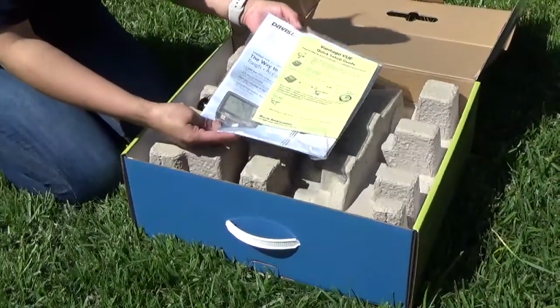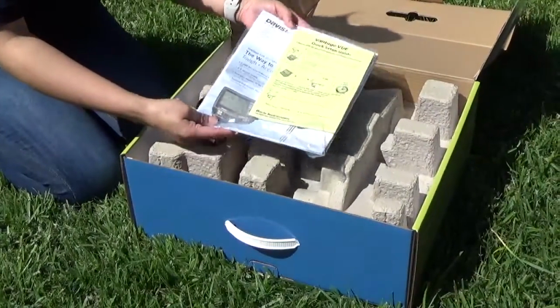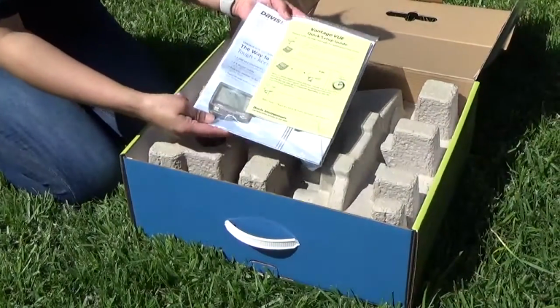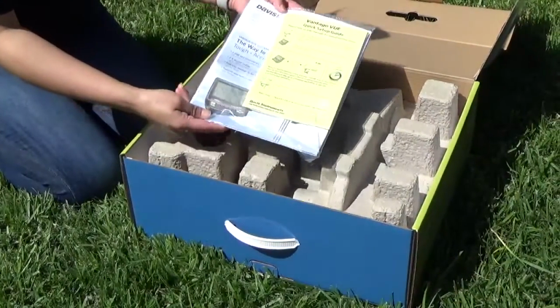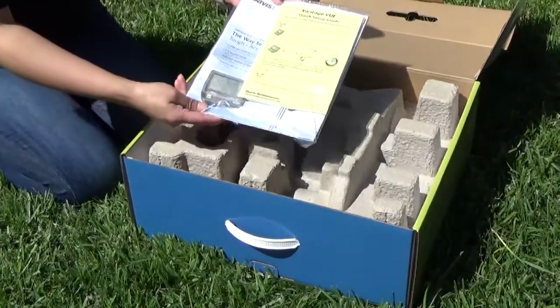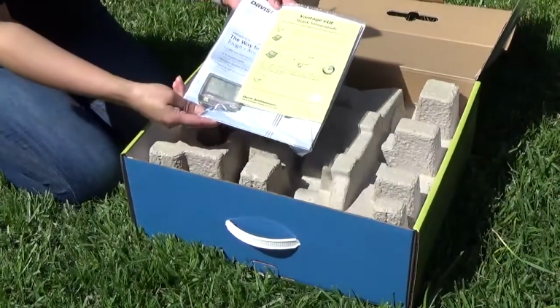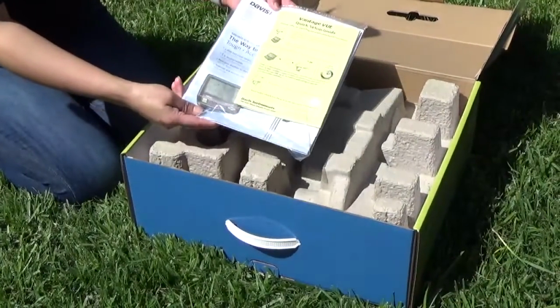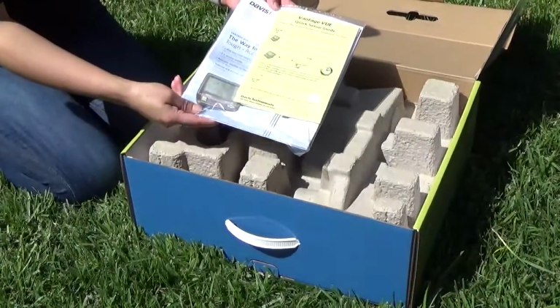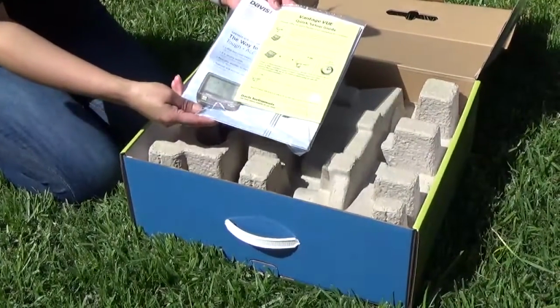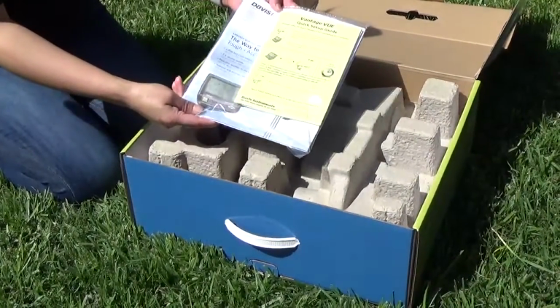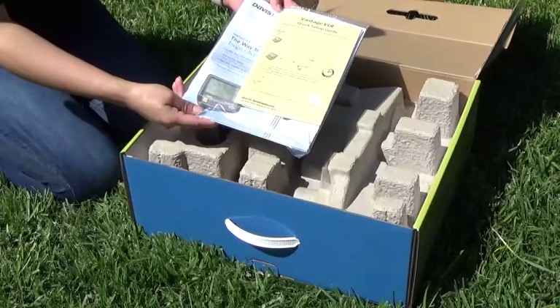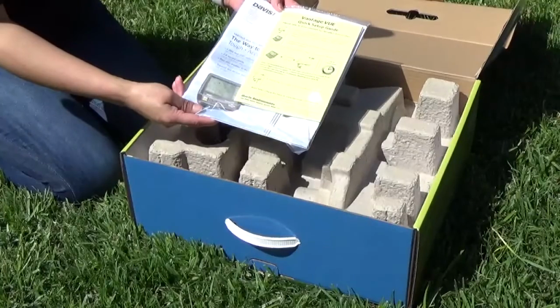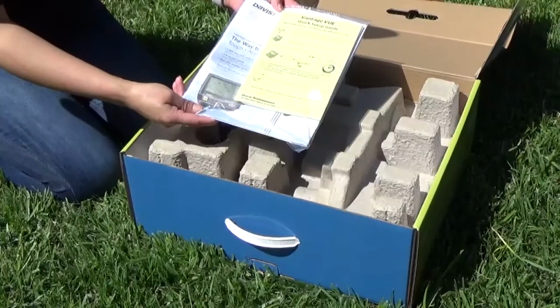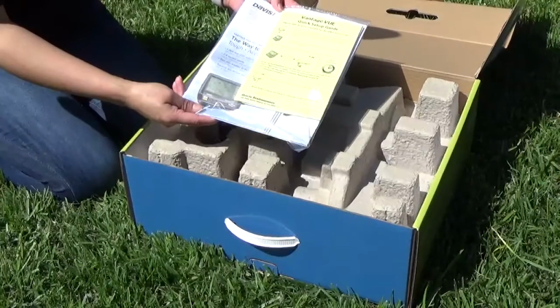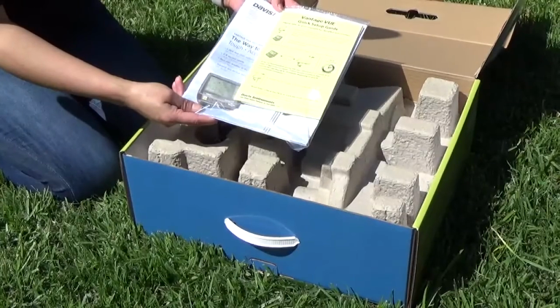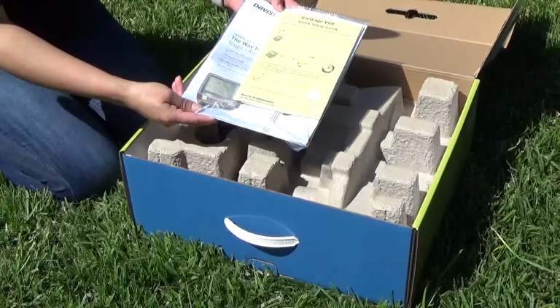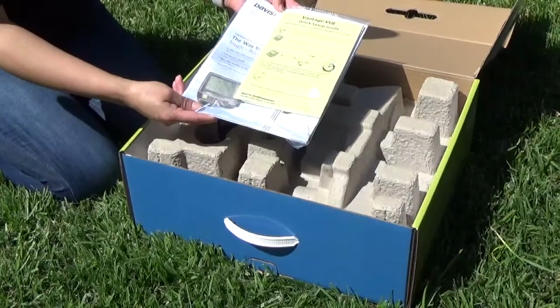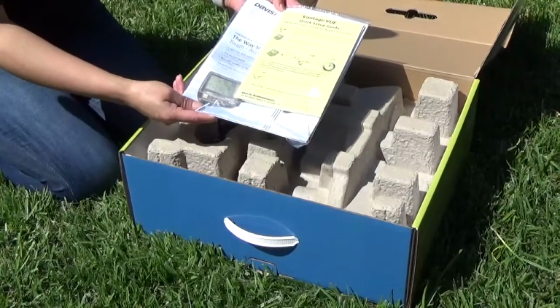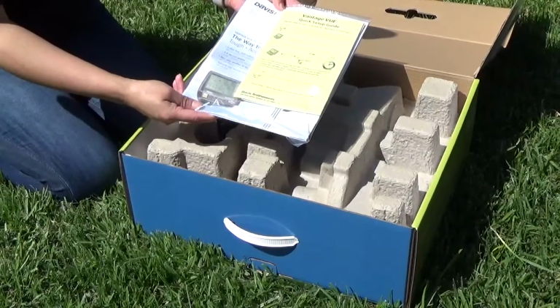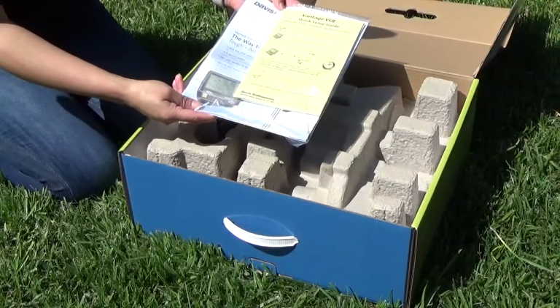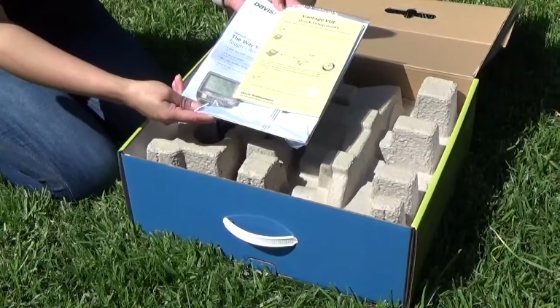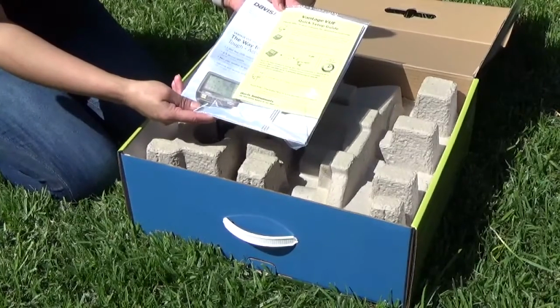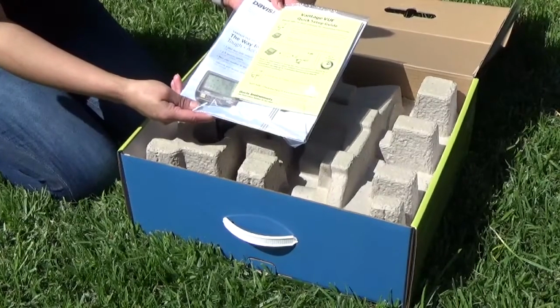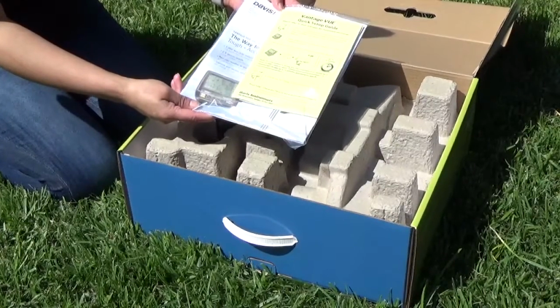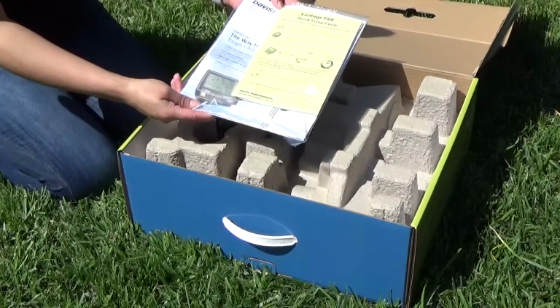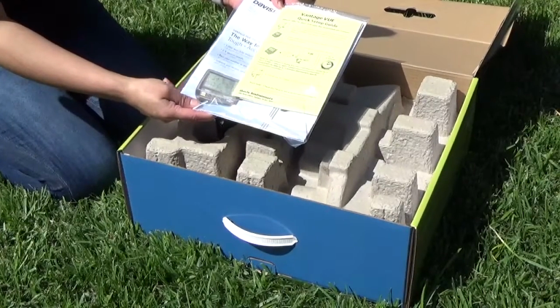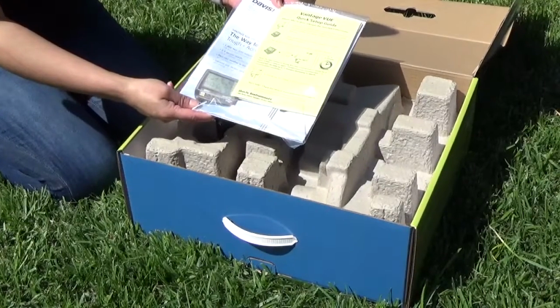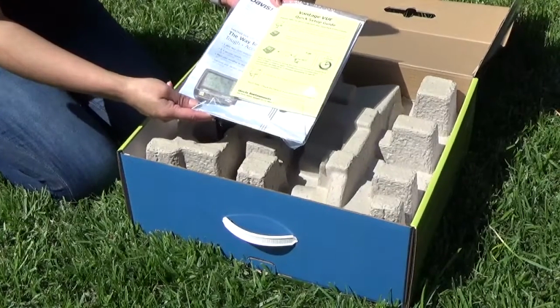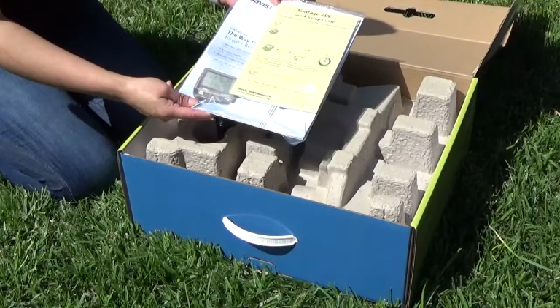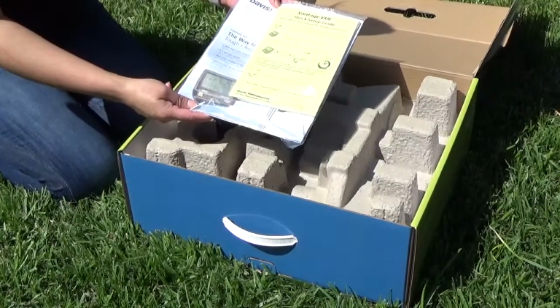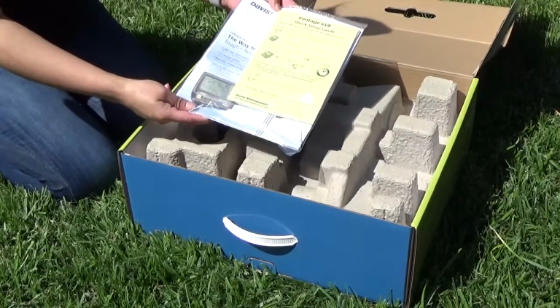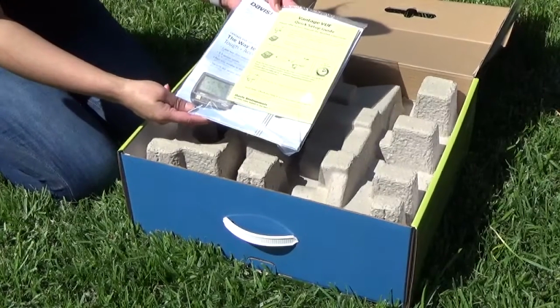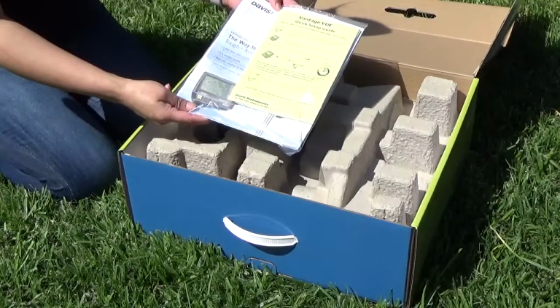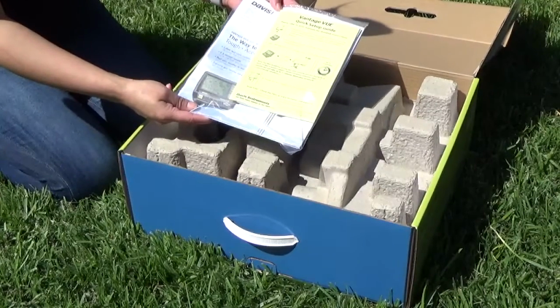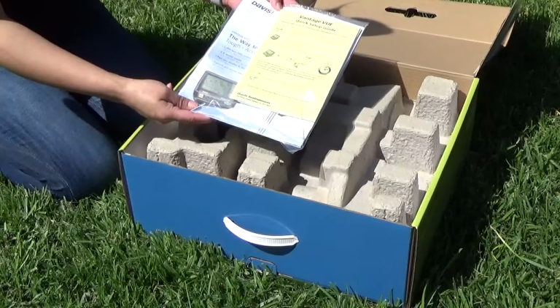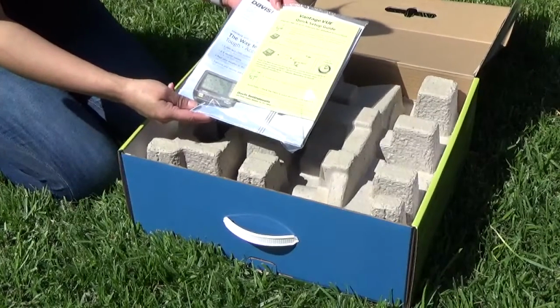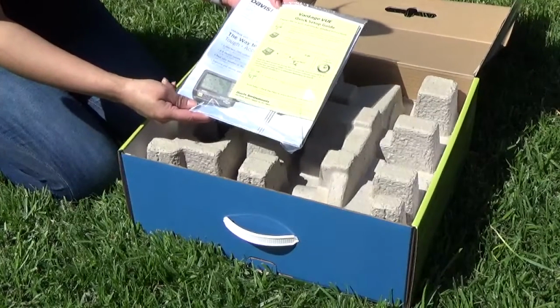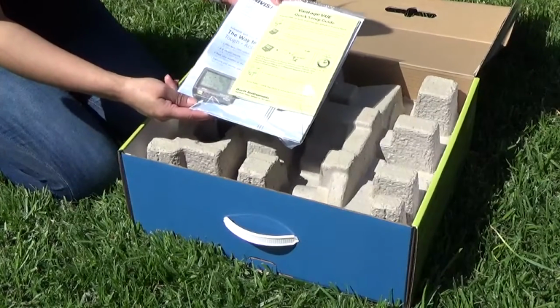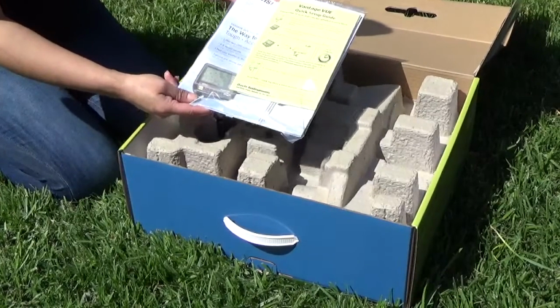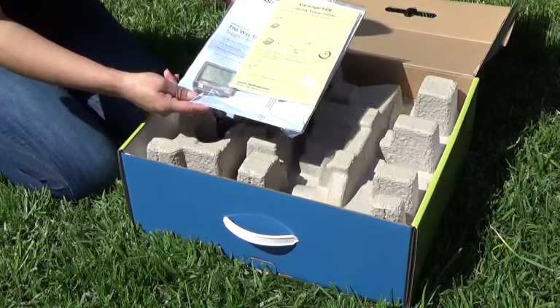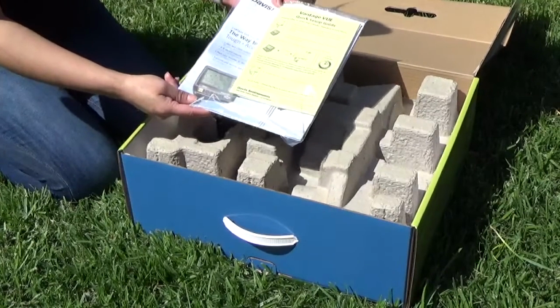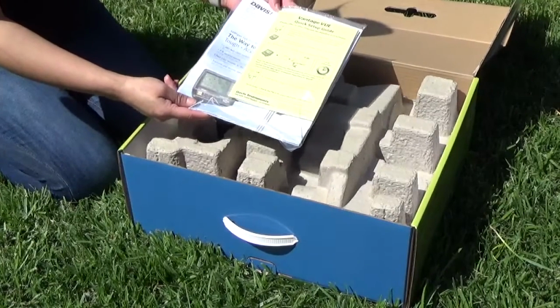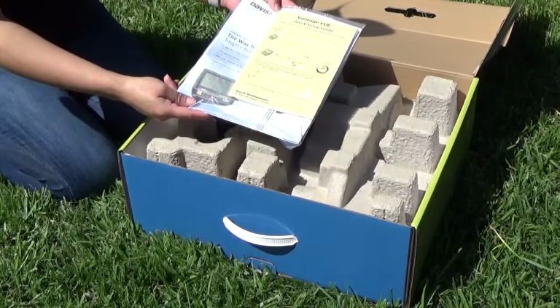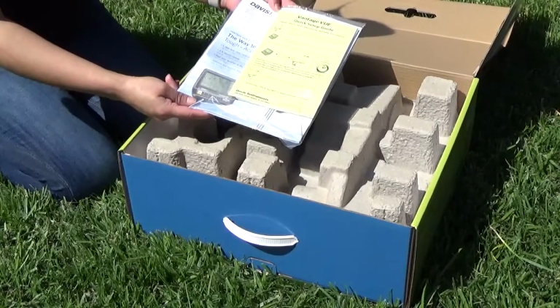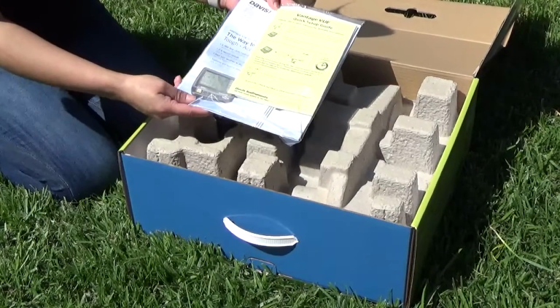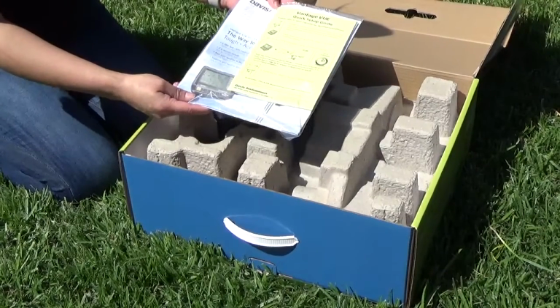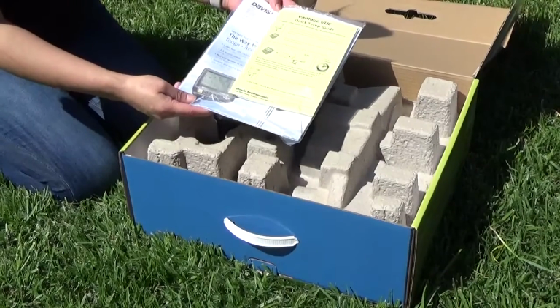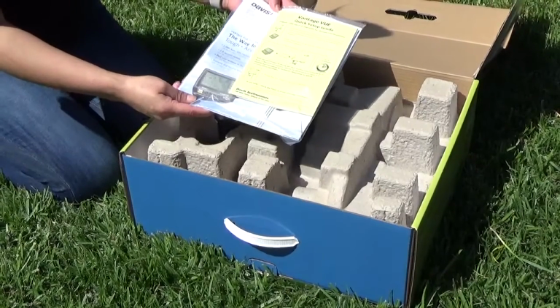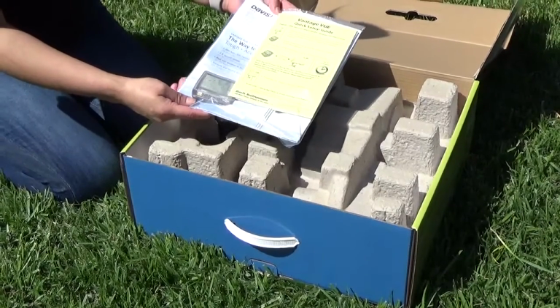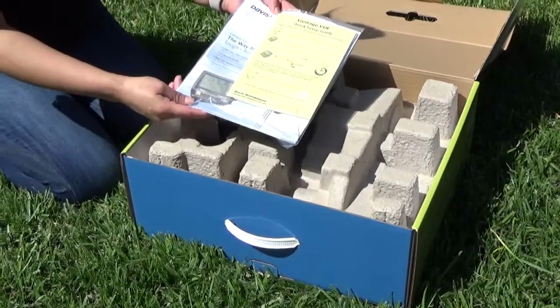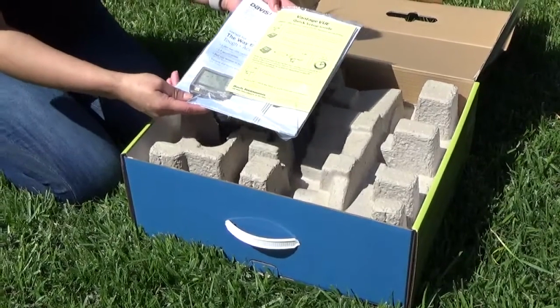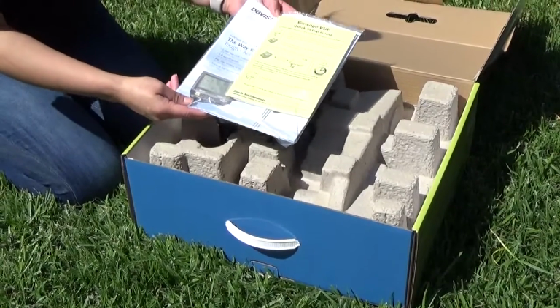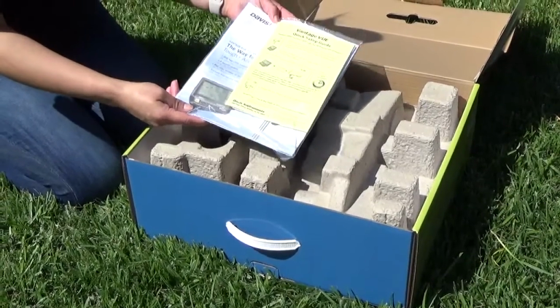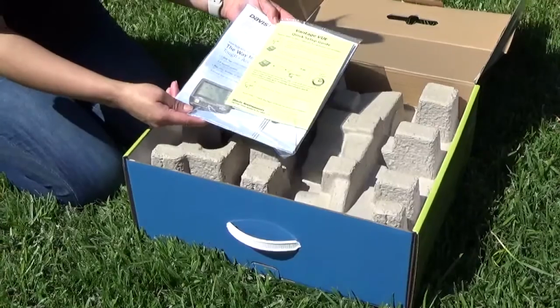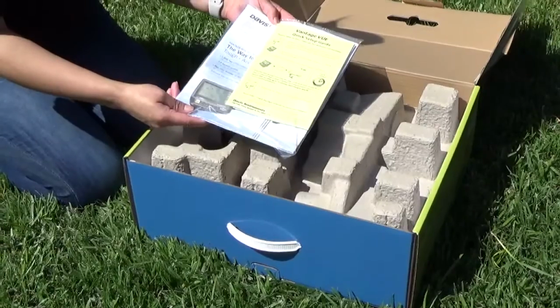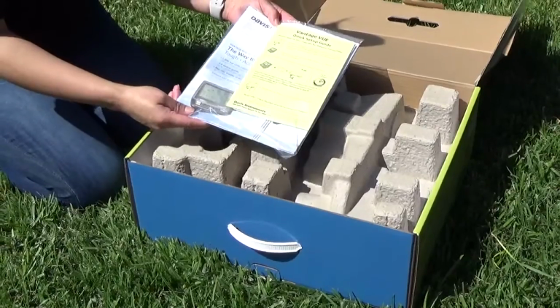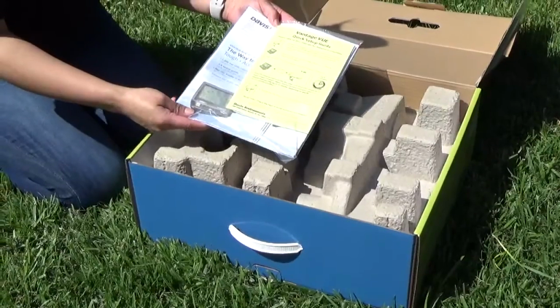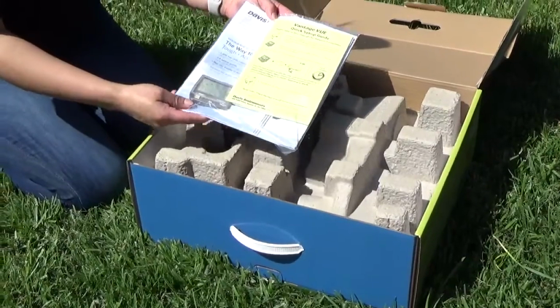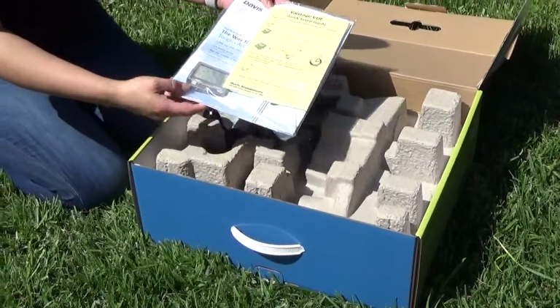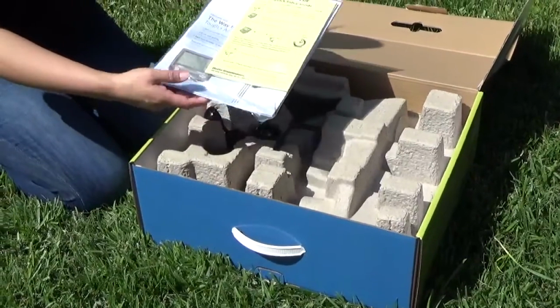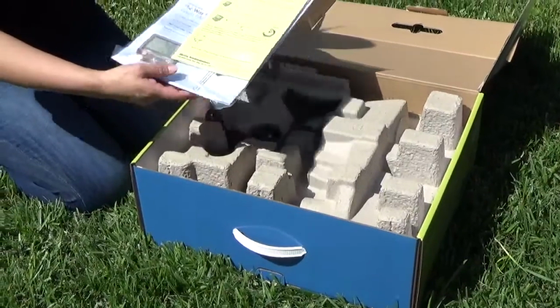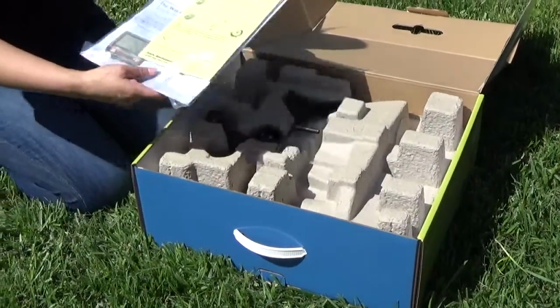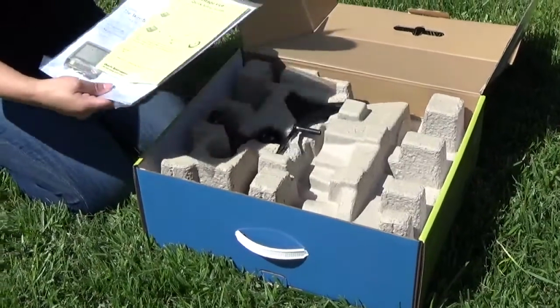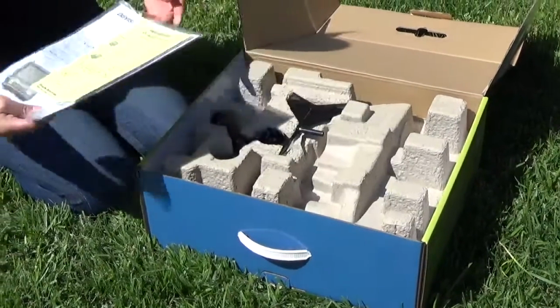Included in your box is the needed Vantage View Quick Setup Guide, ISS, and Console Installation Manuals.